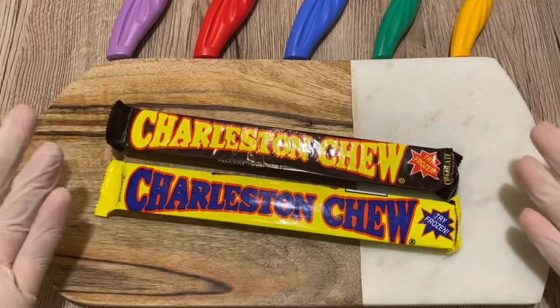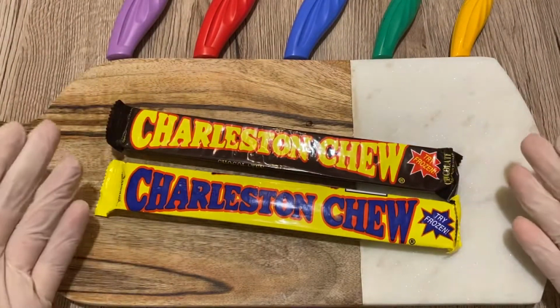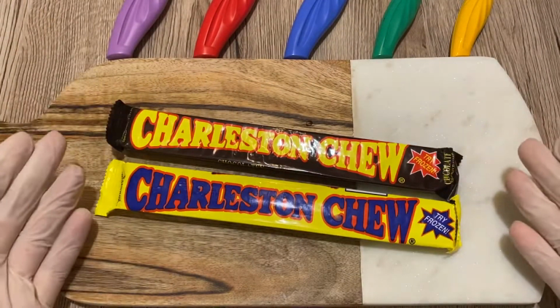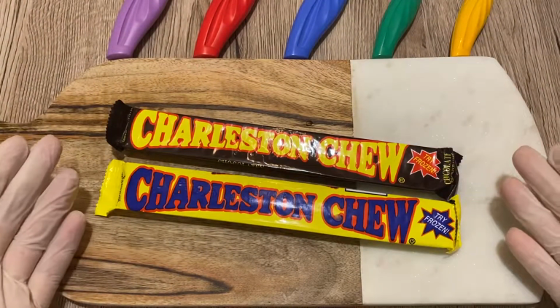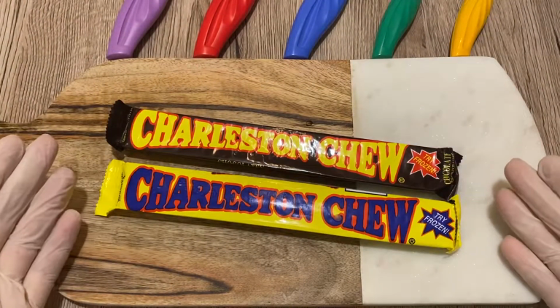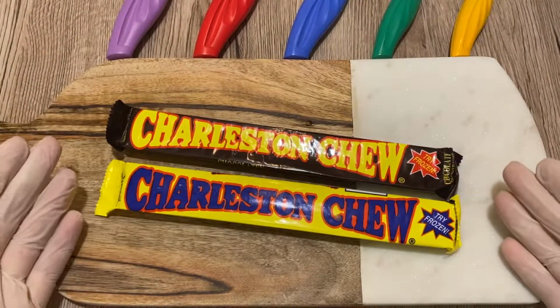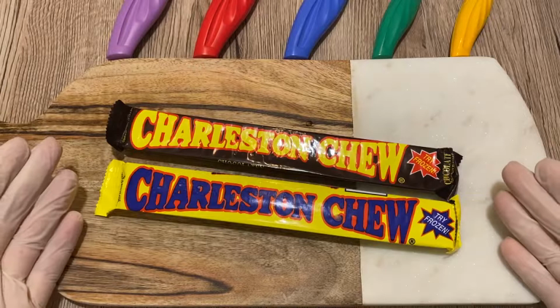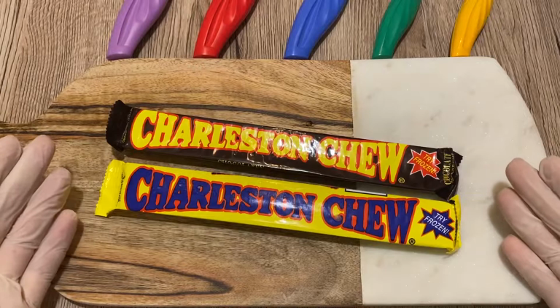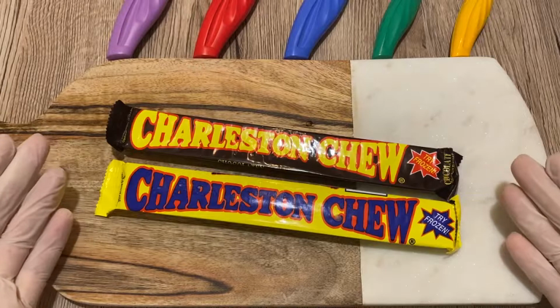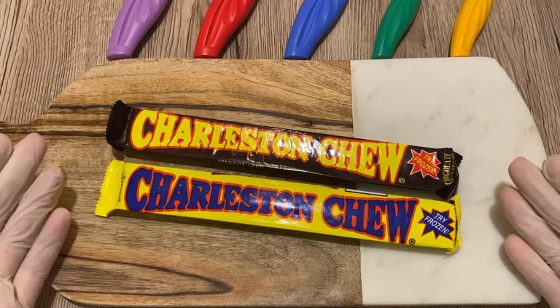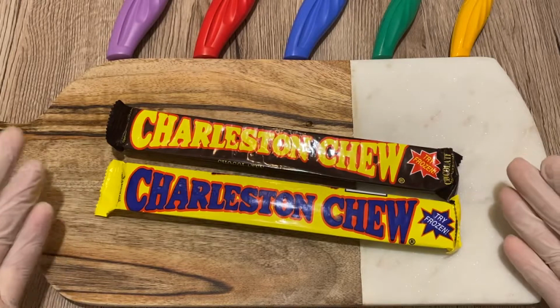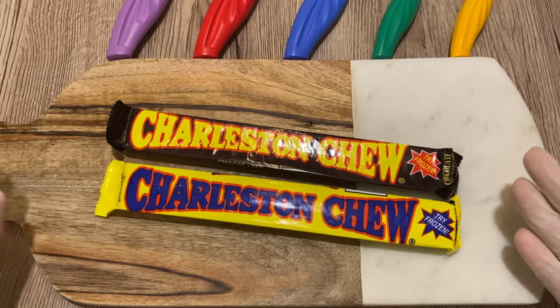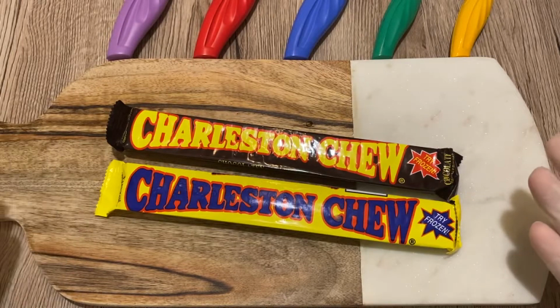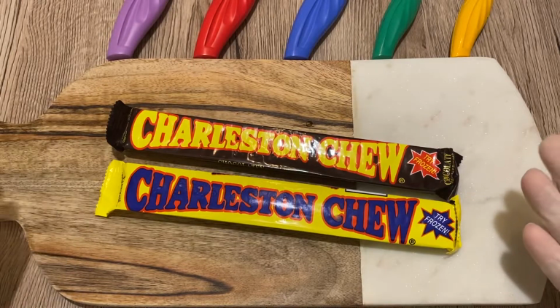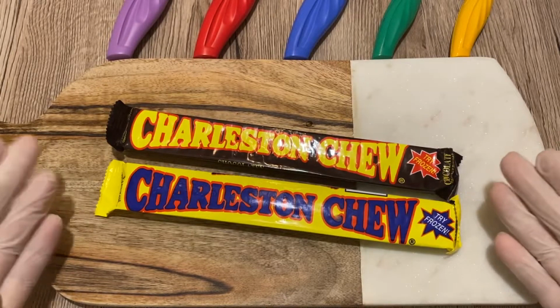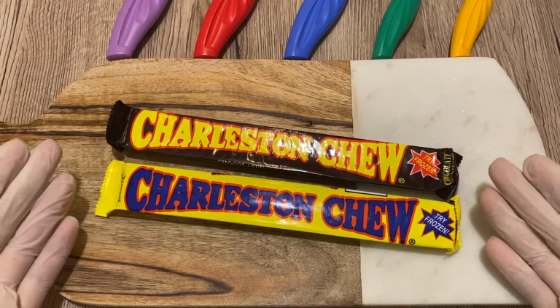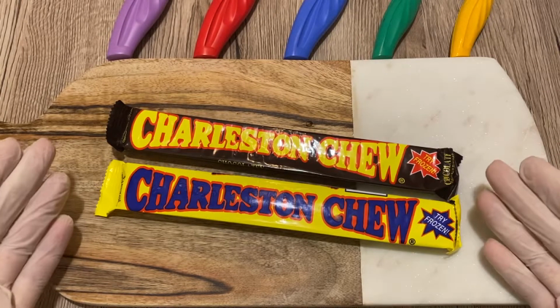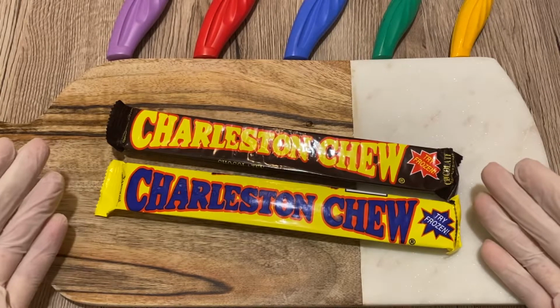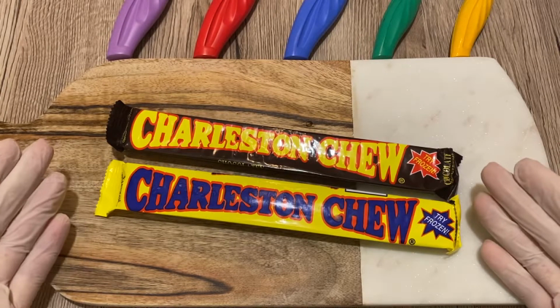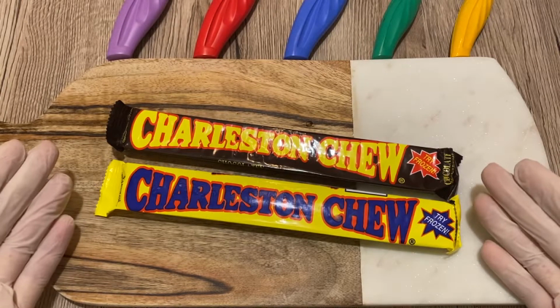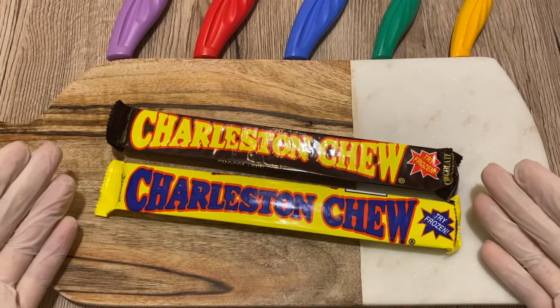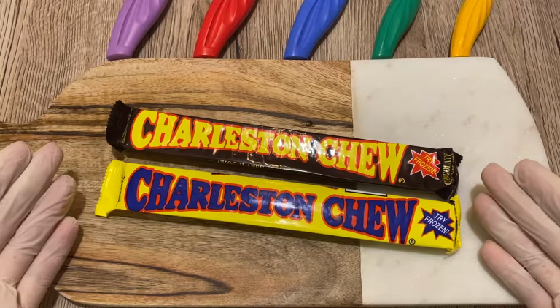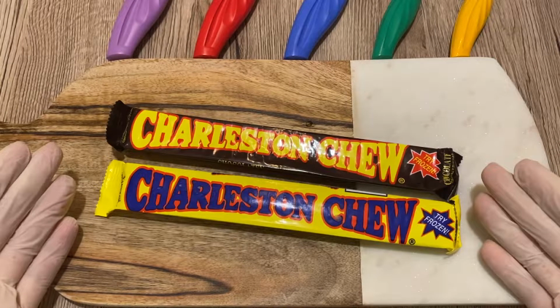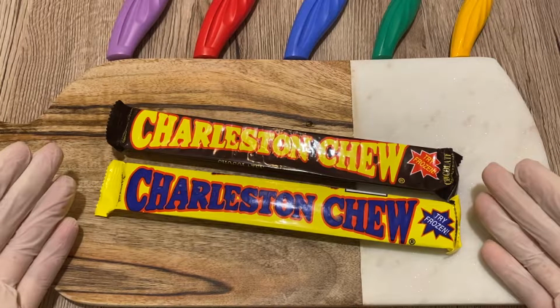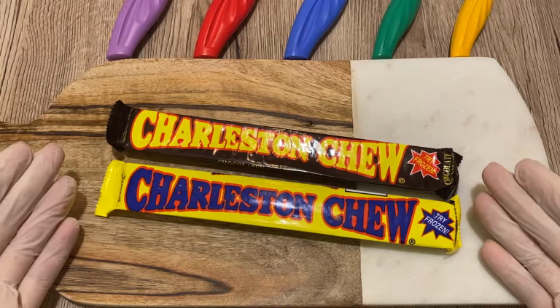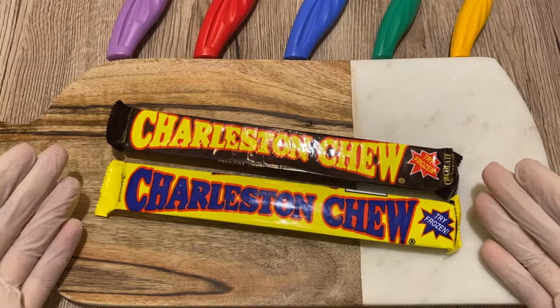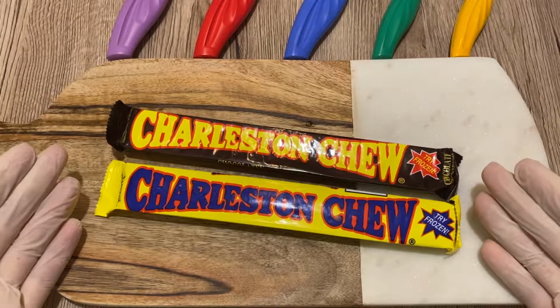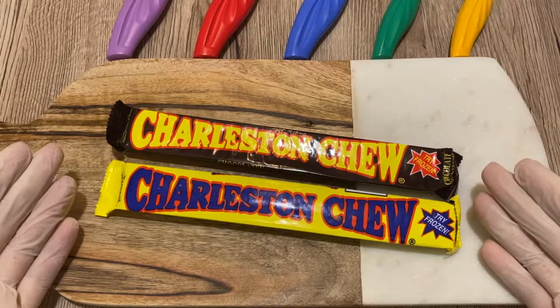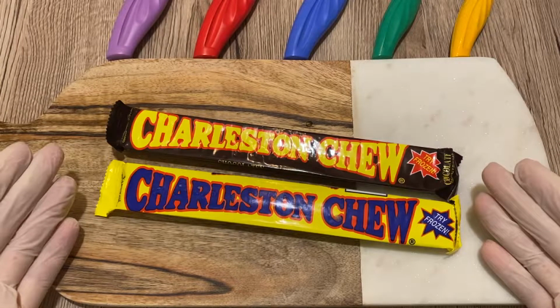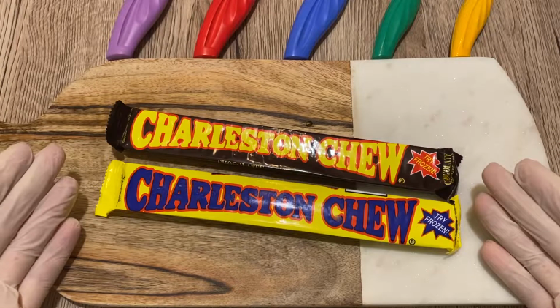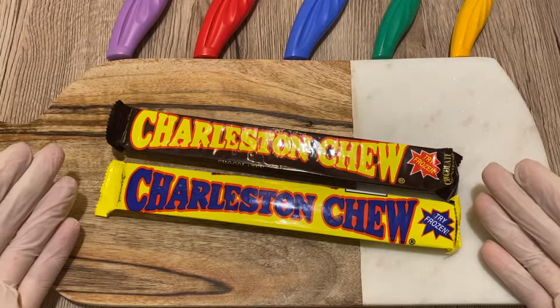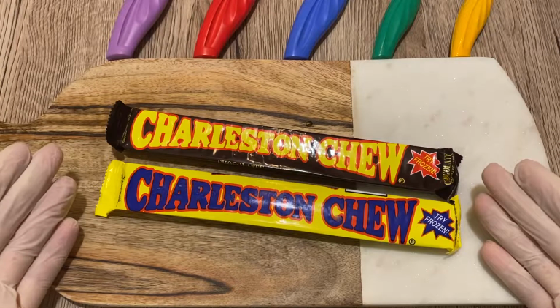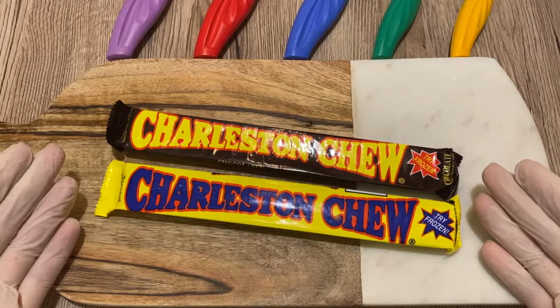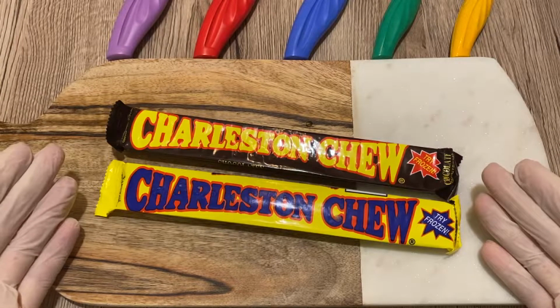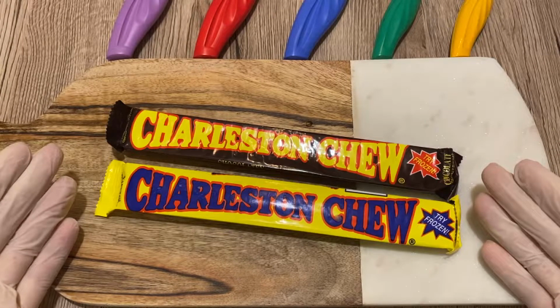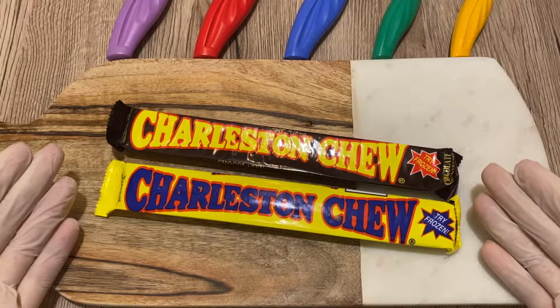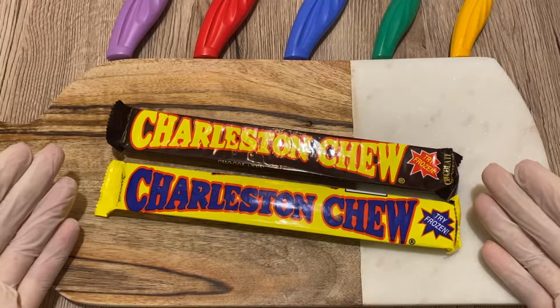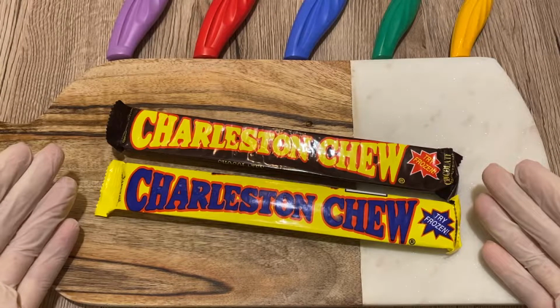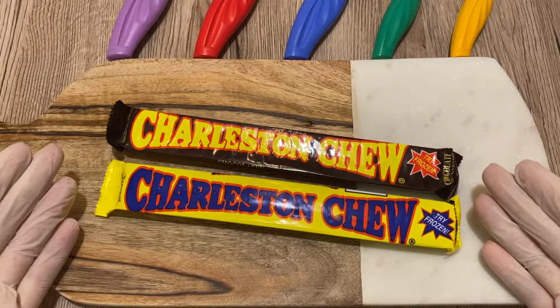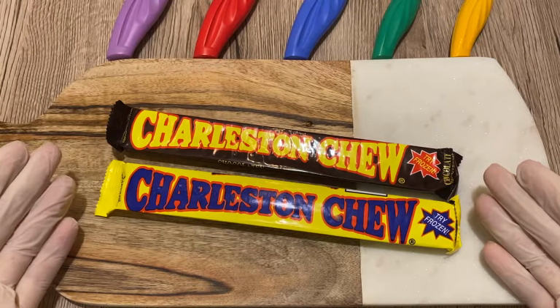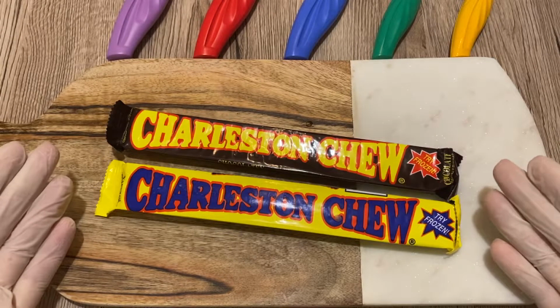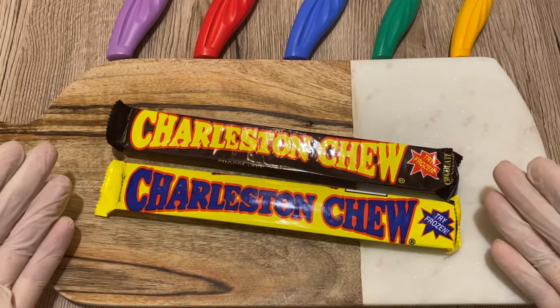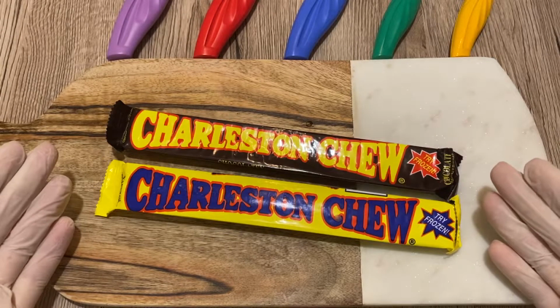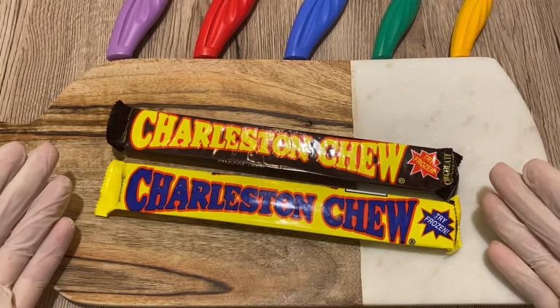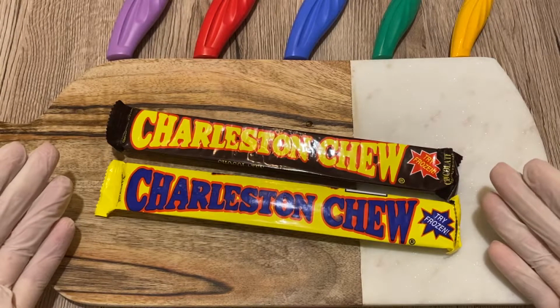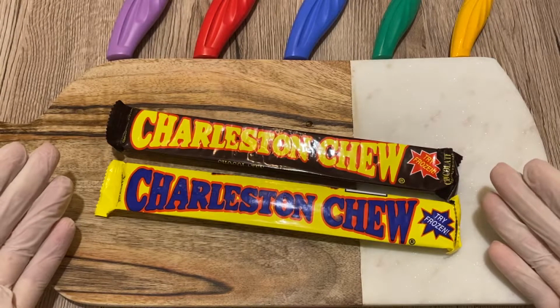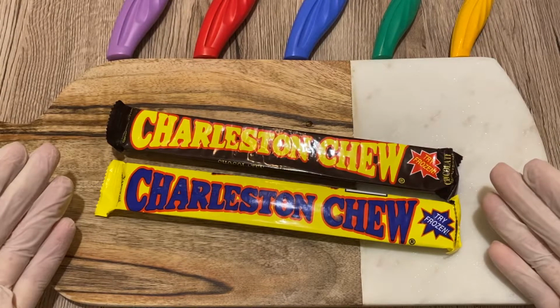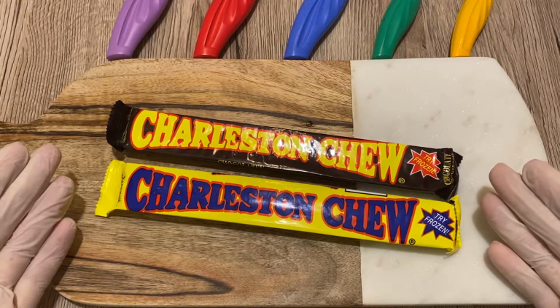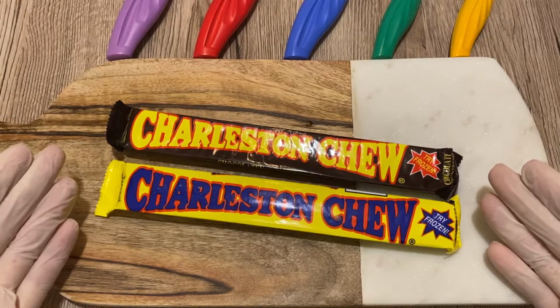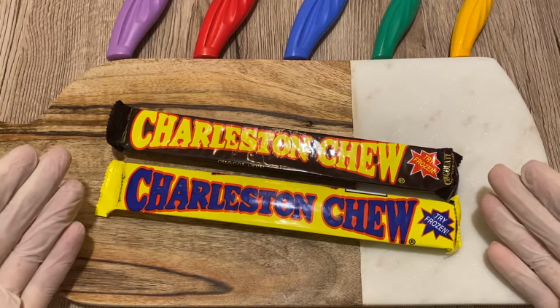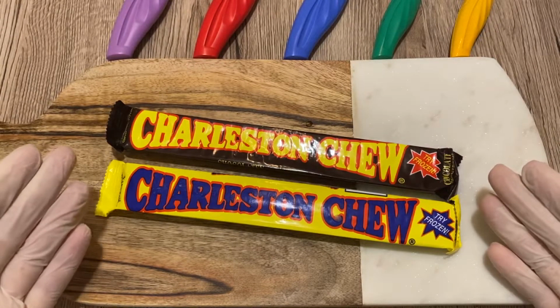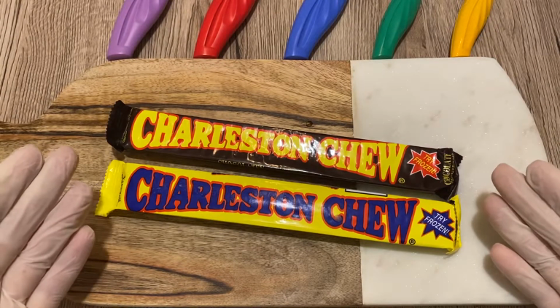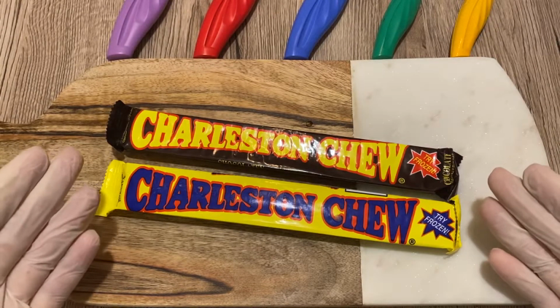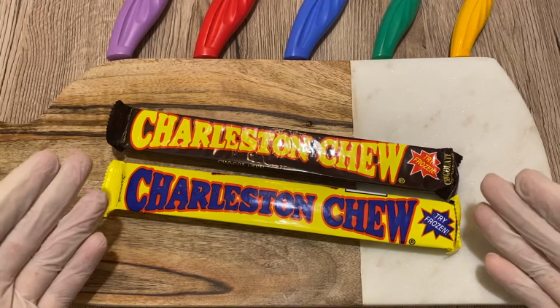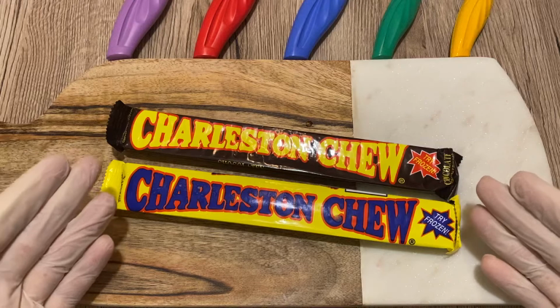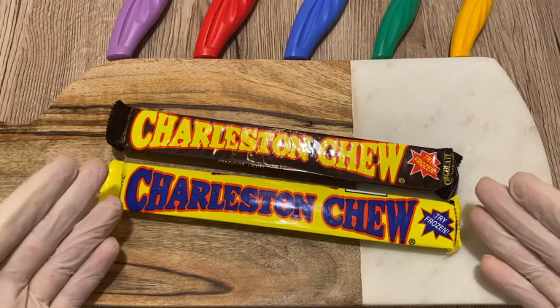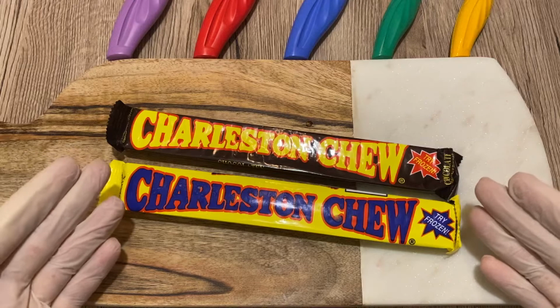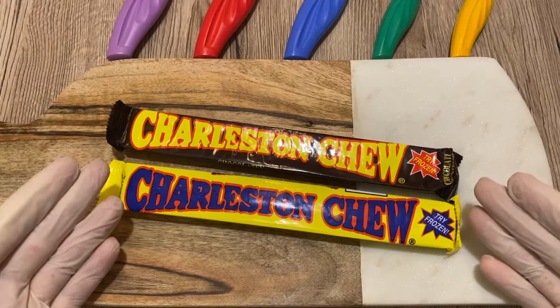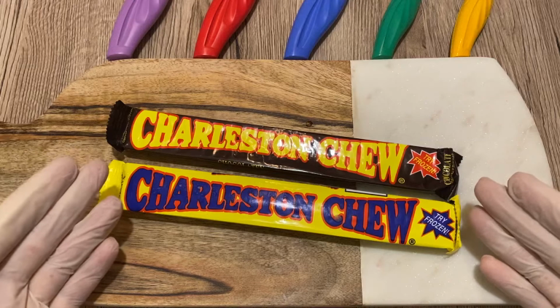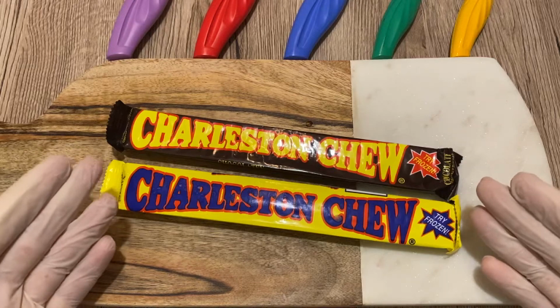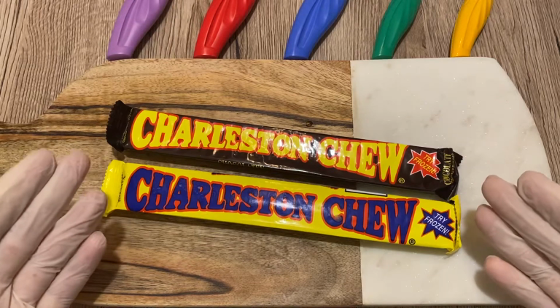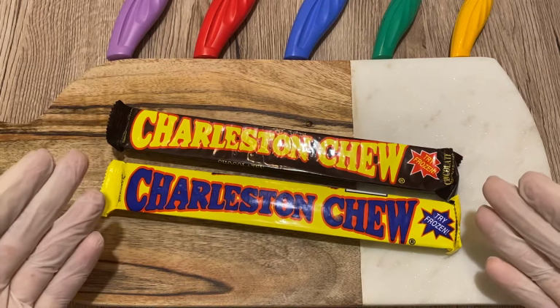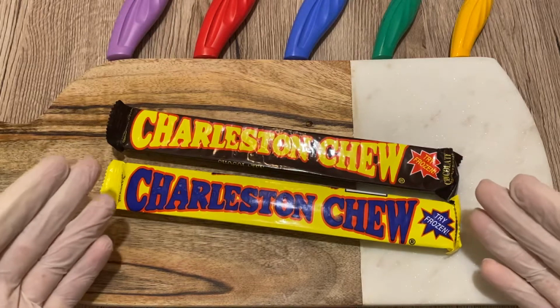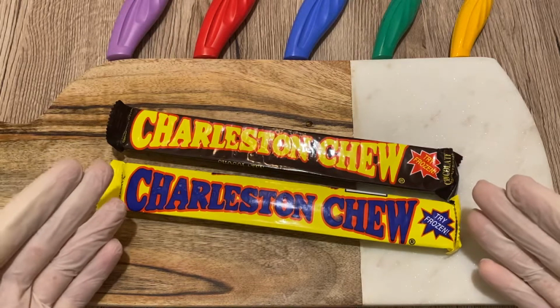Hello everyone, welcome back to The Candy Inspector. Today we'll inspect Charleston Chew.